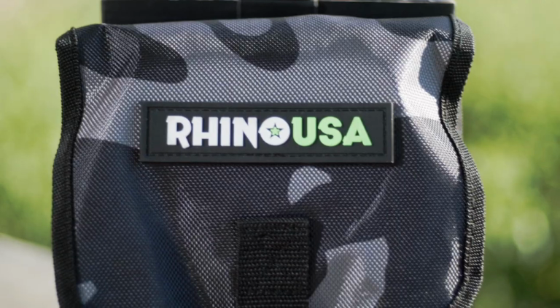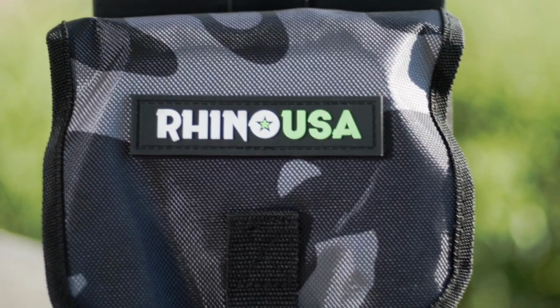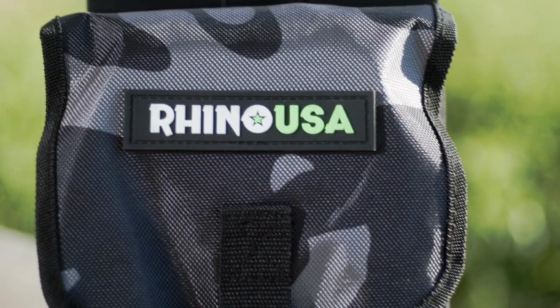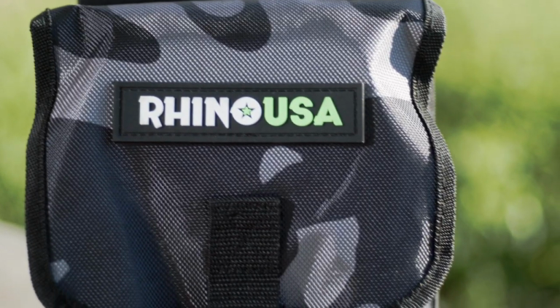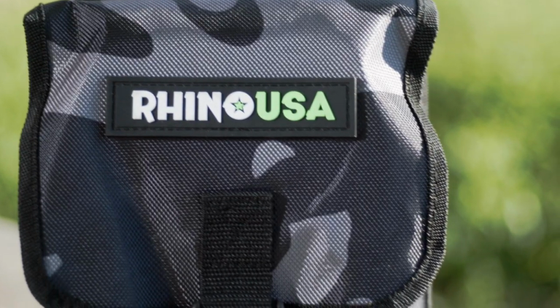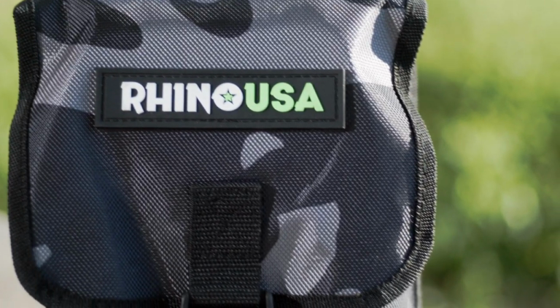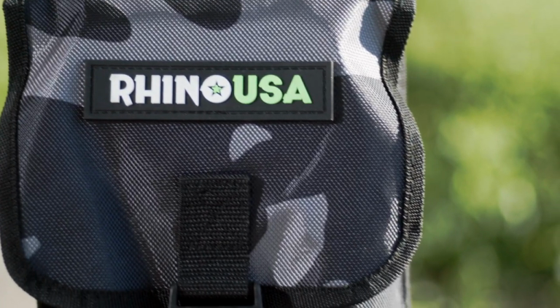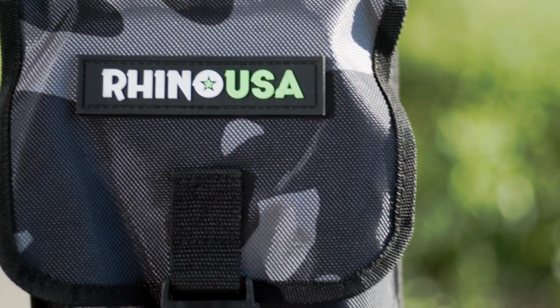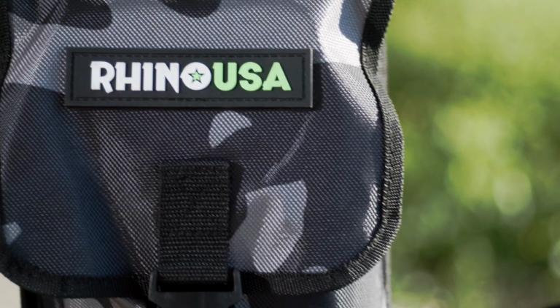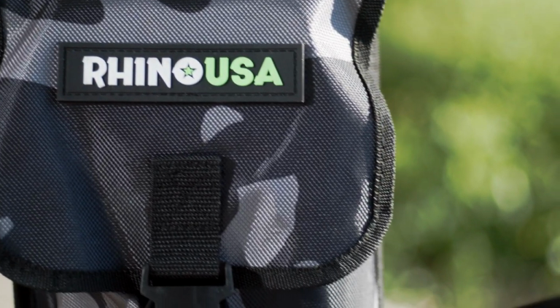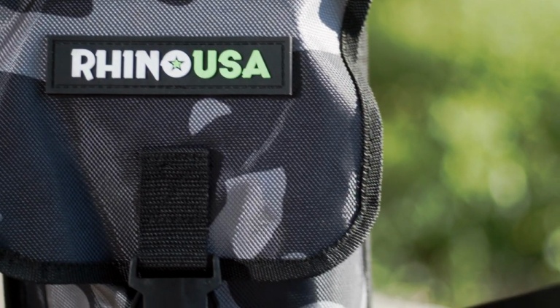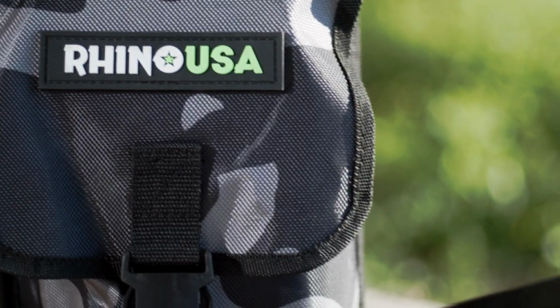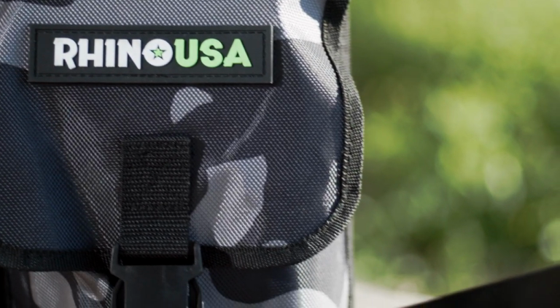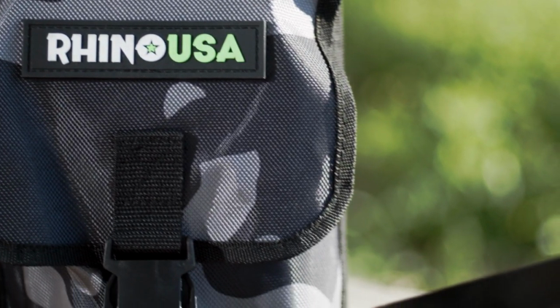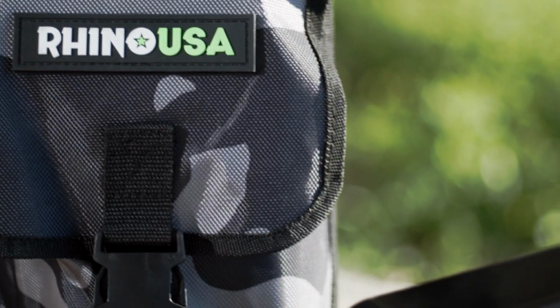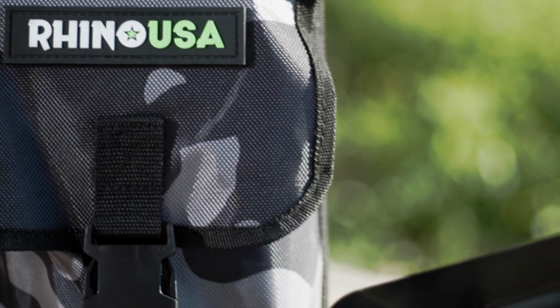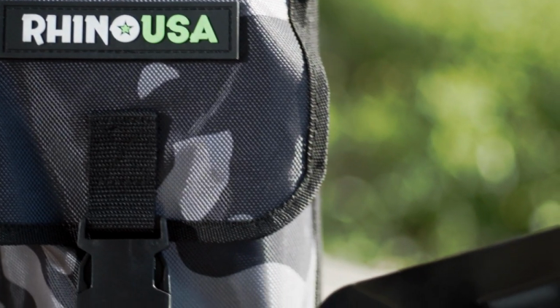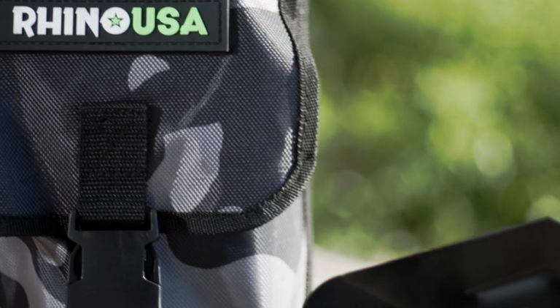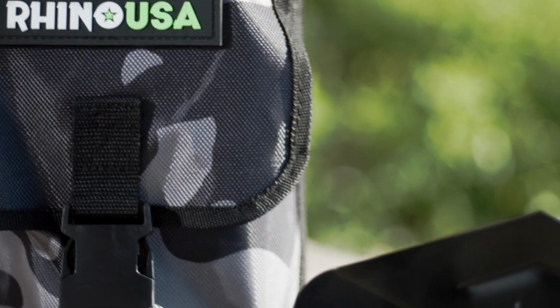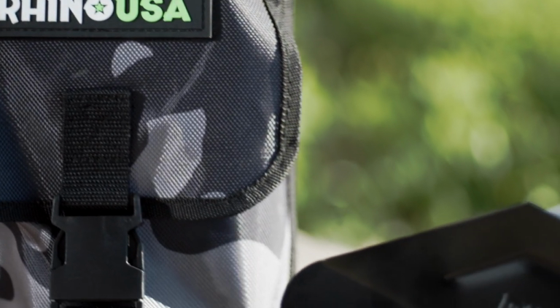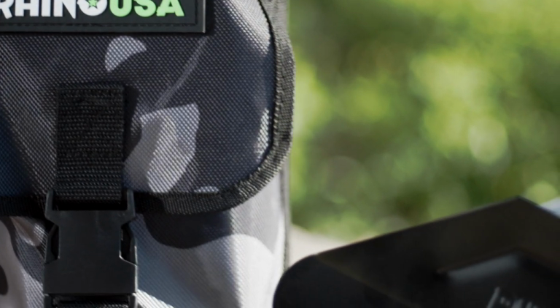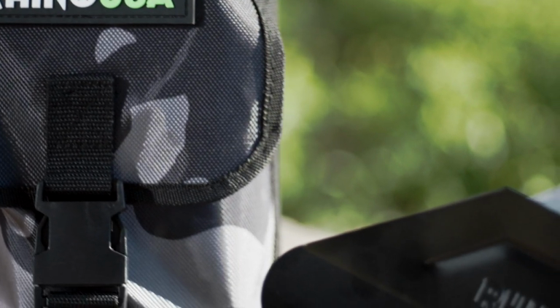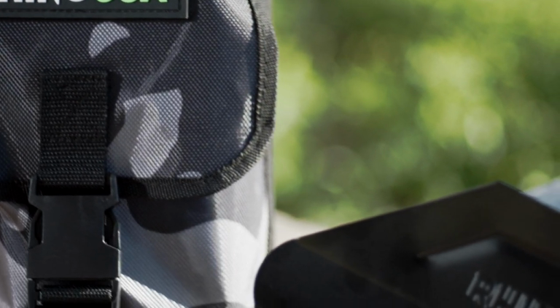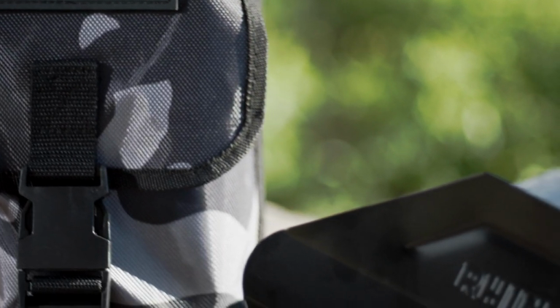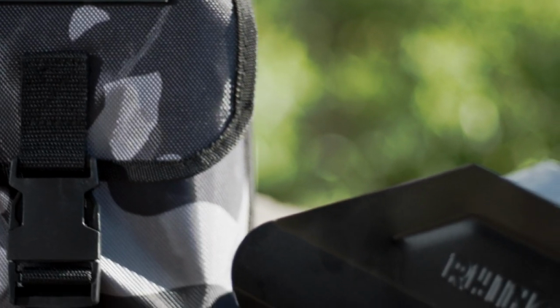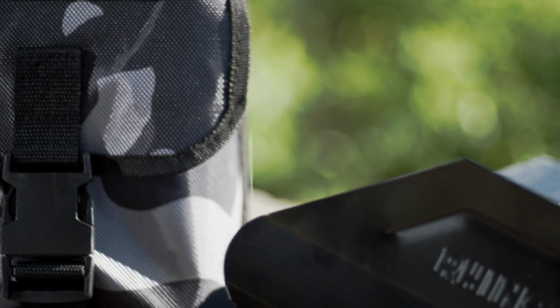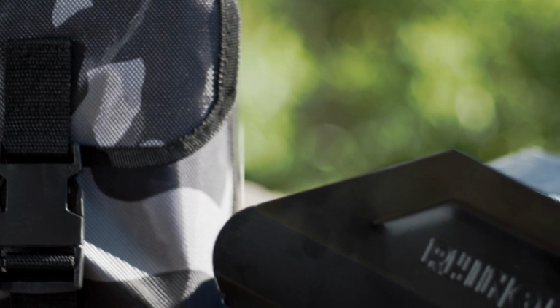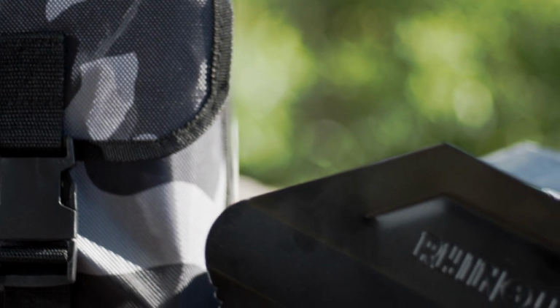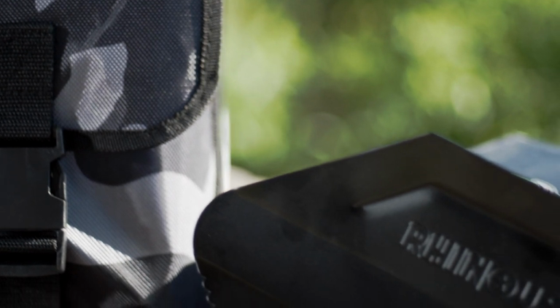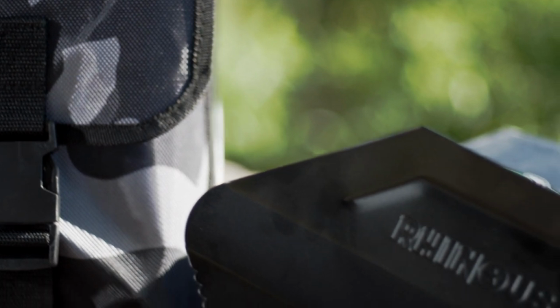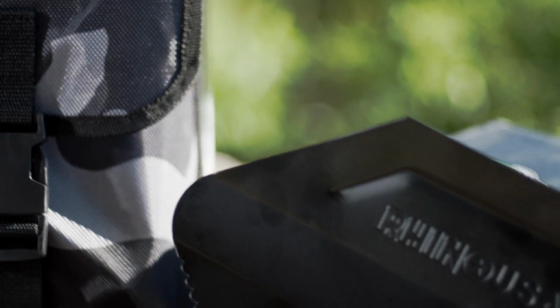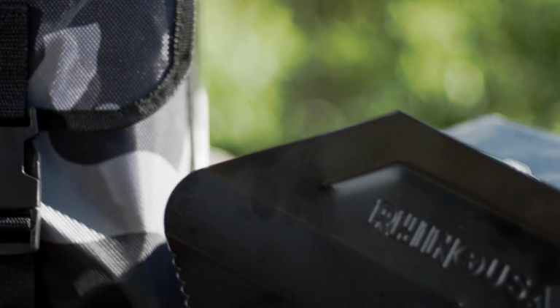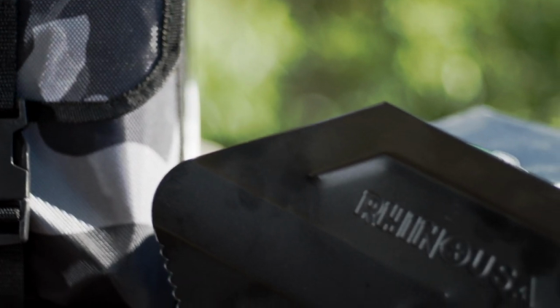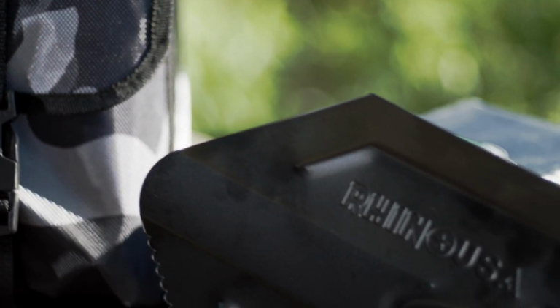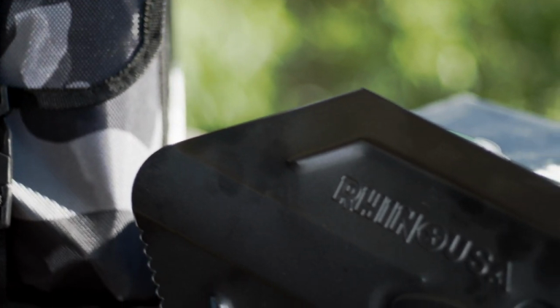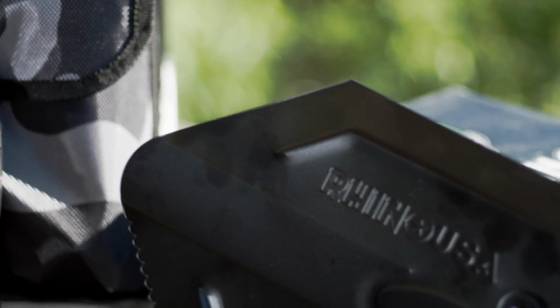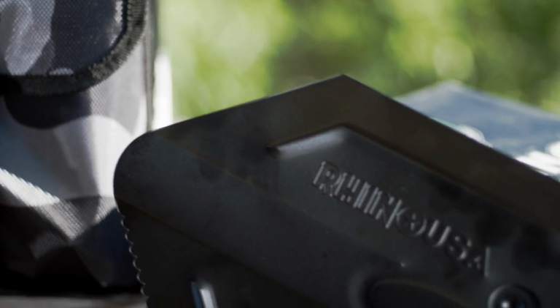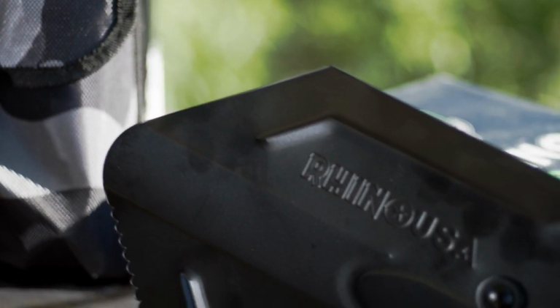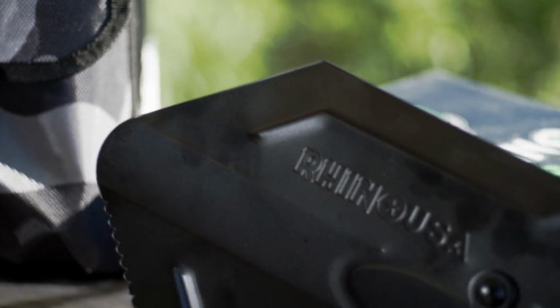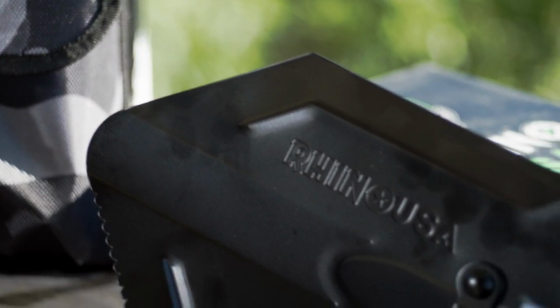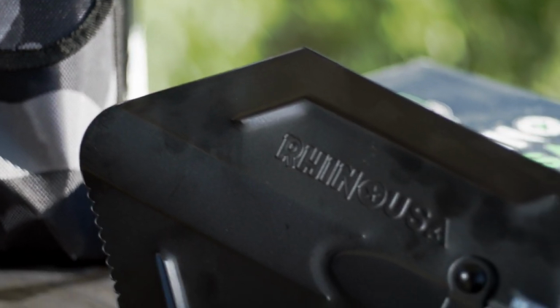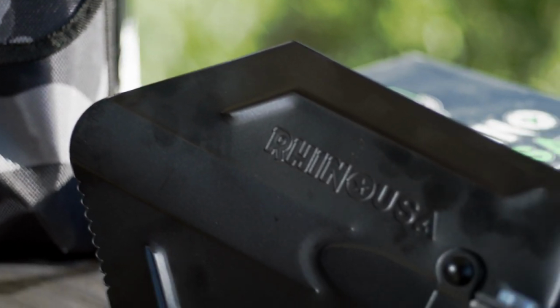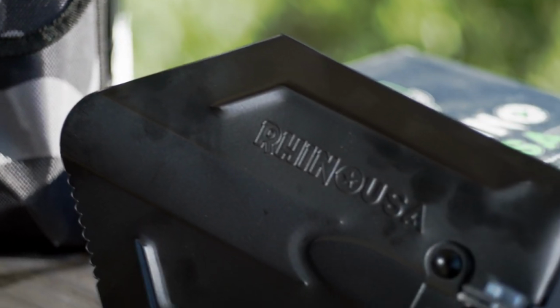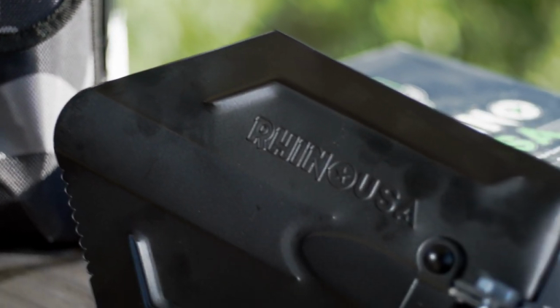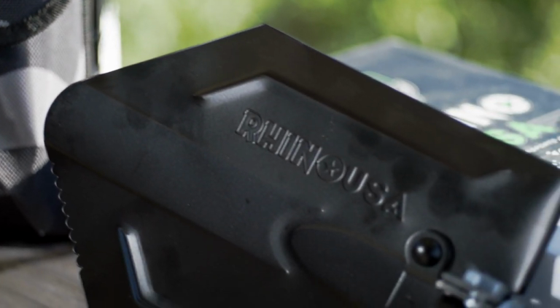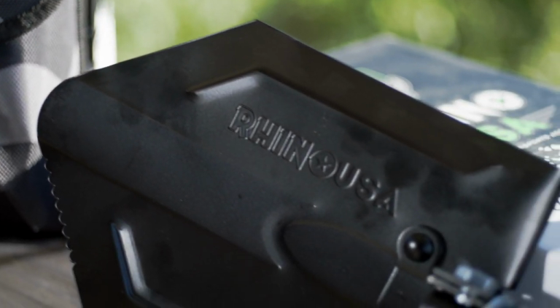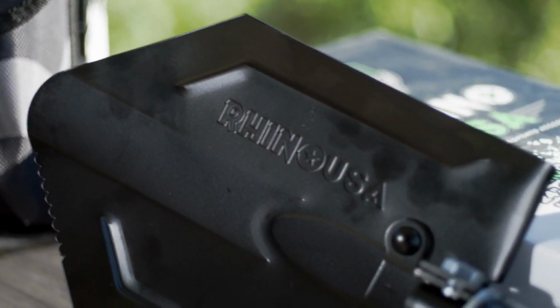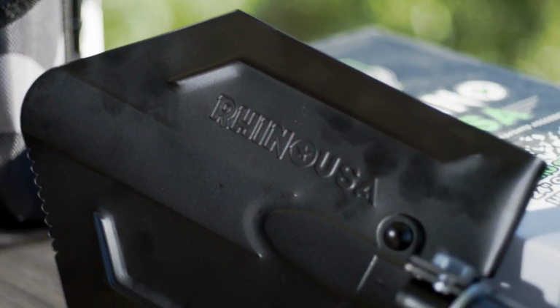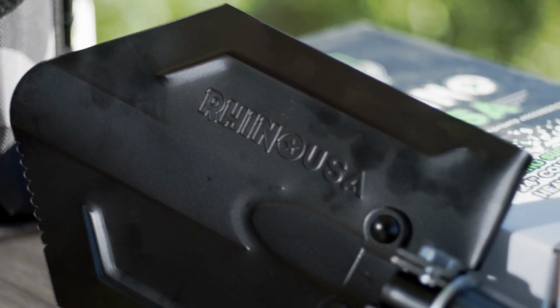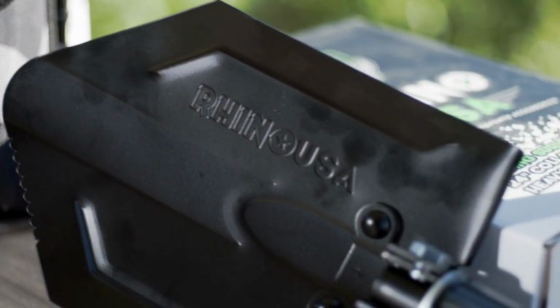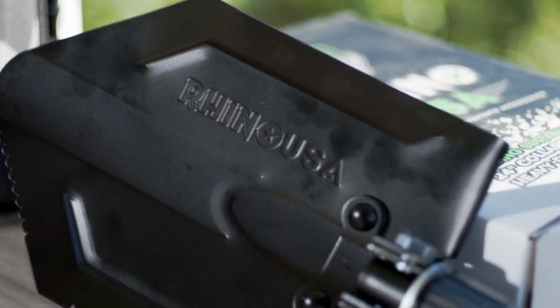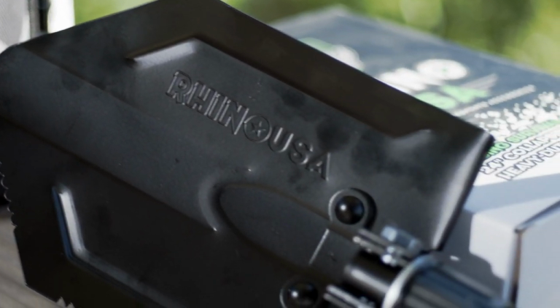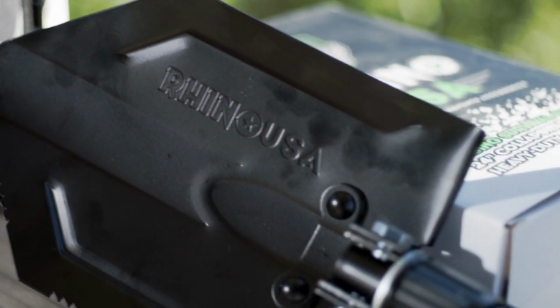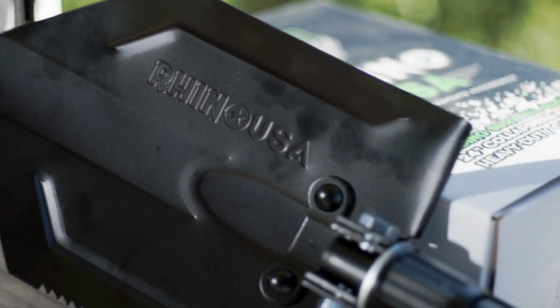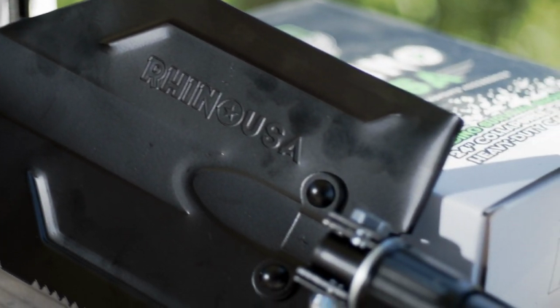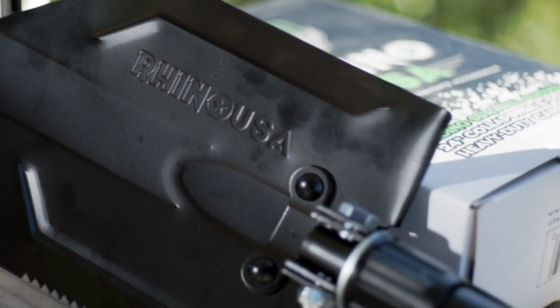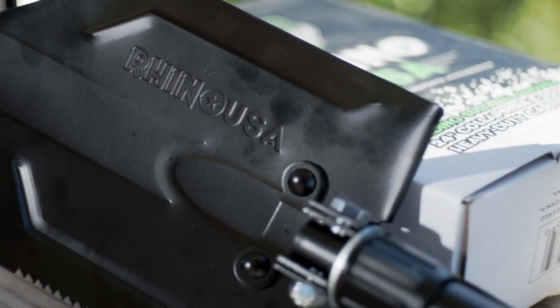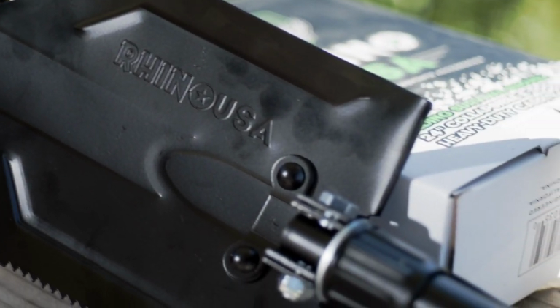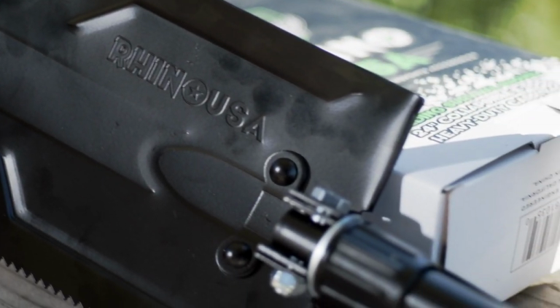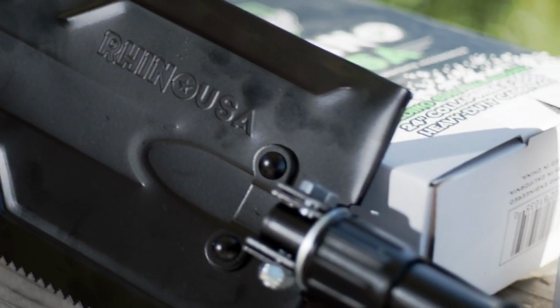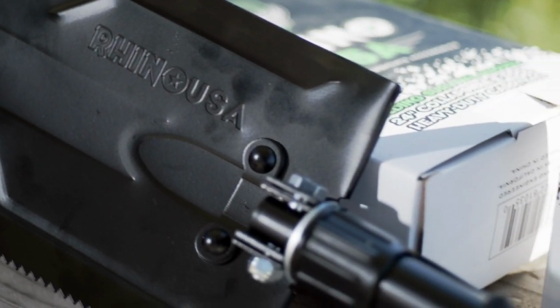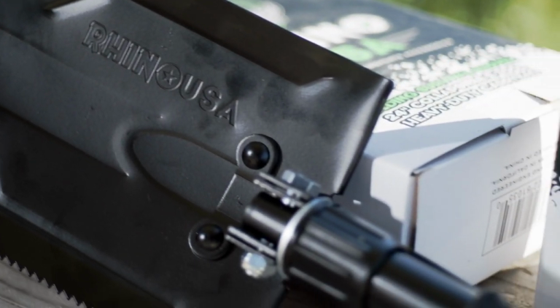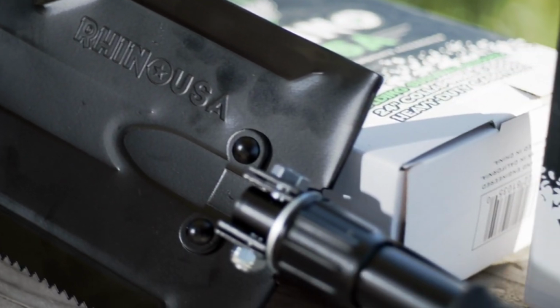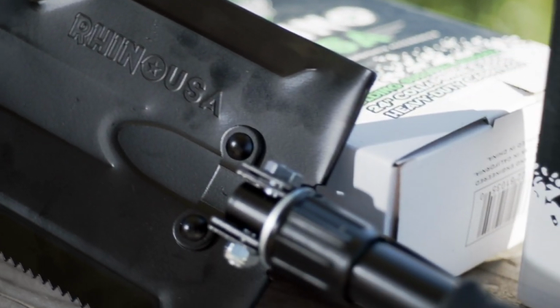The Rhino USA Collapsible Survival Shovel is the perfect inexpensive gift for your off-road enthusiast.